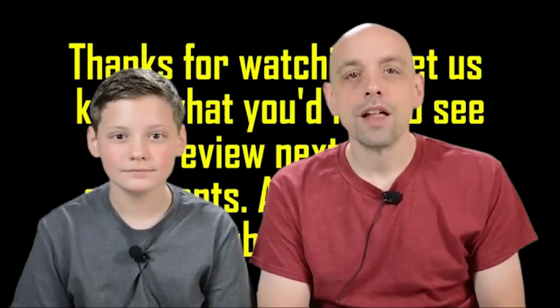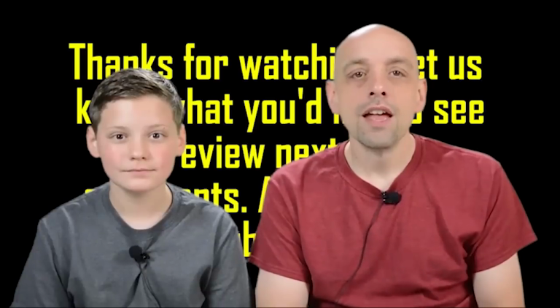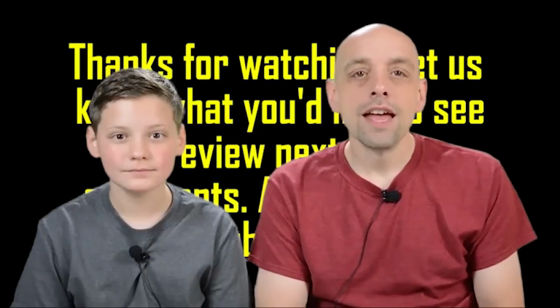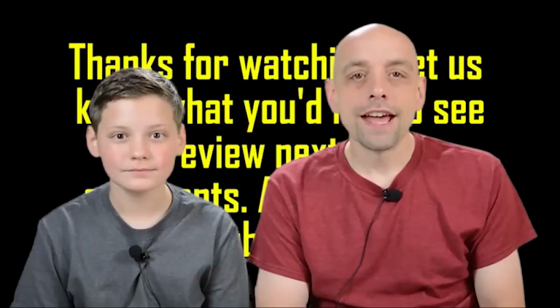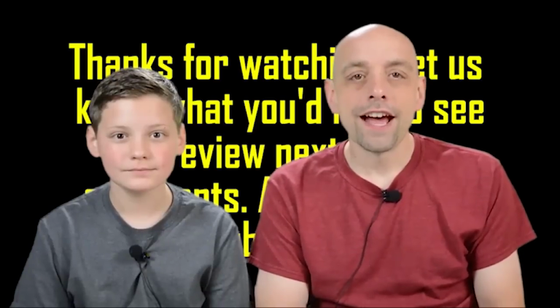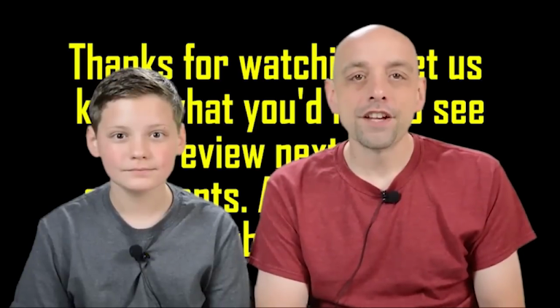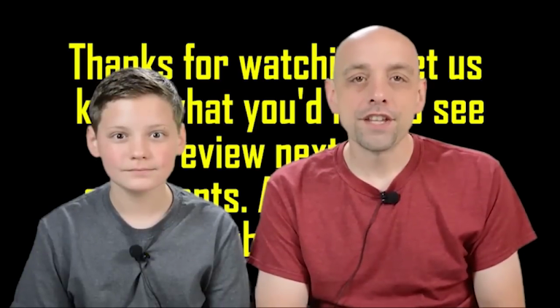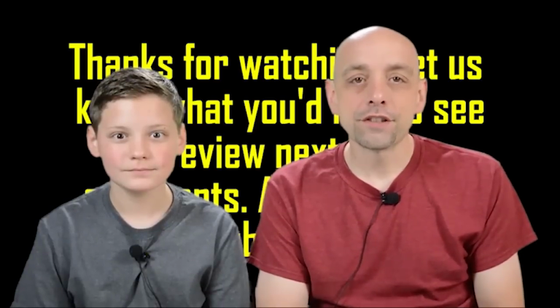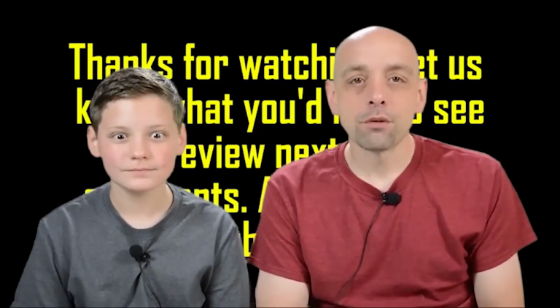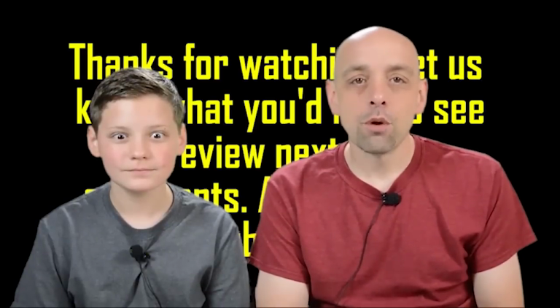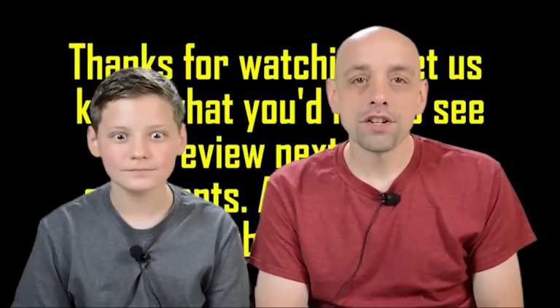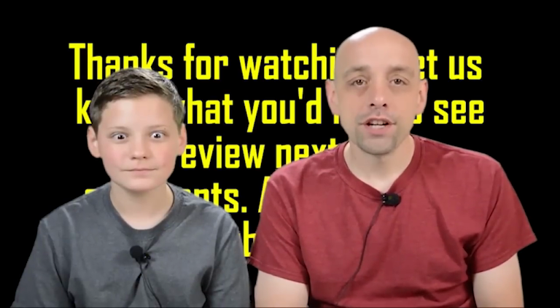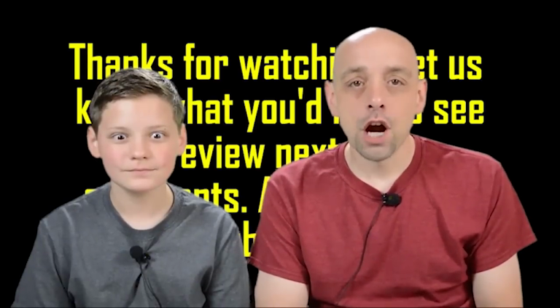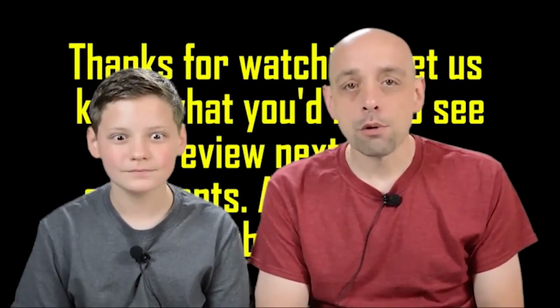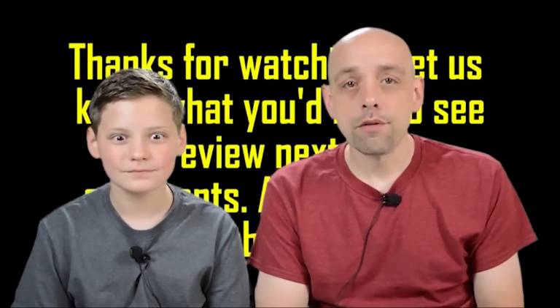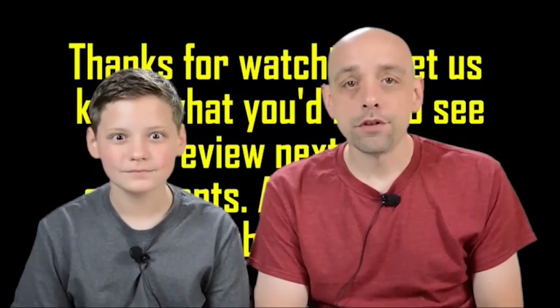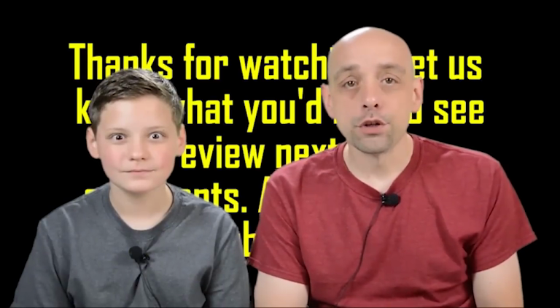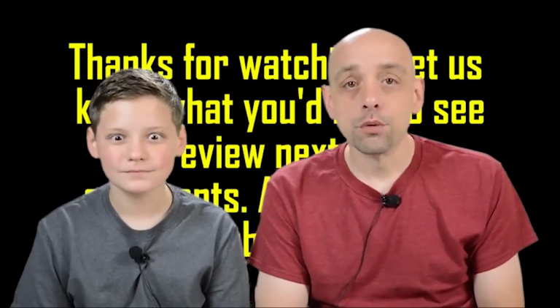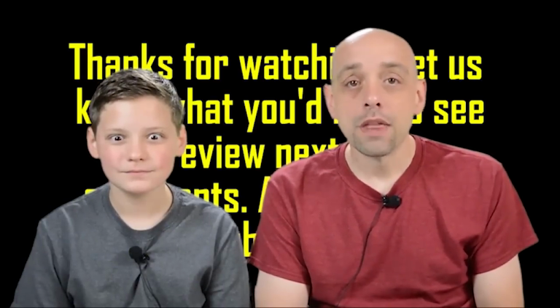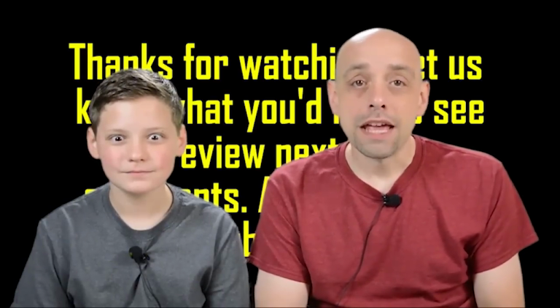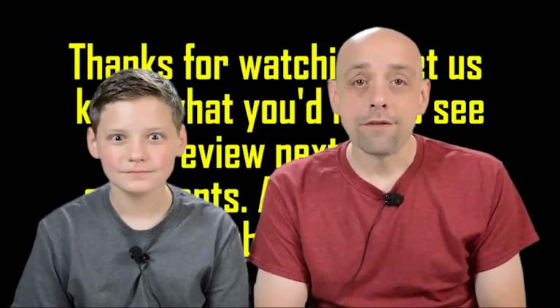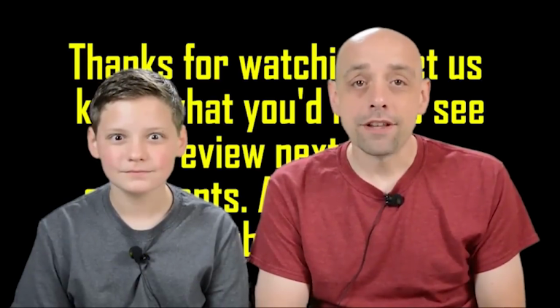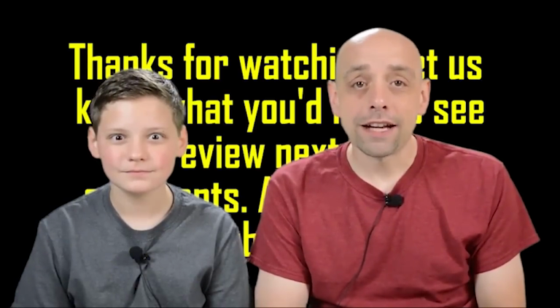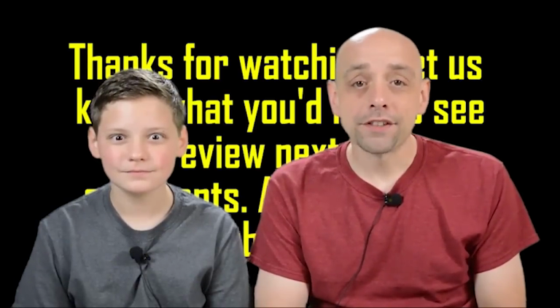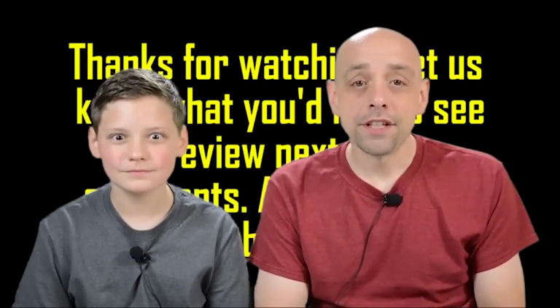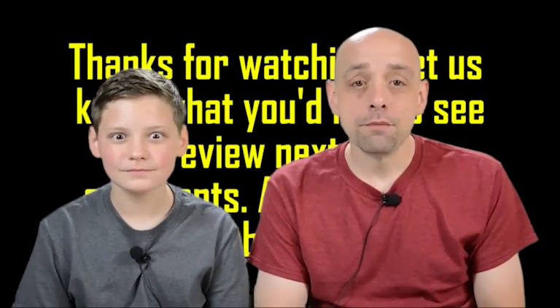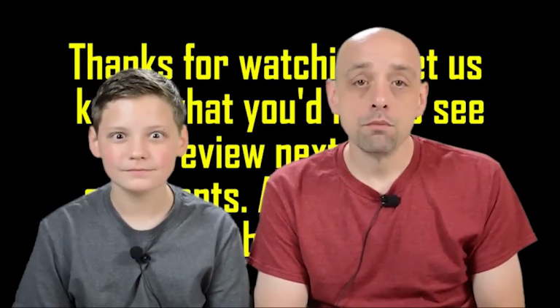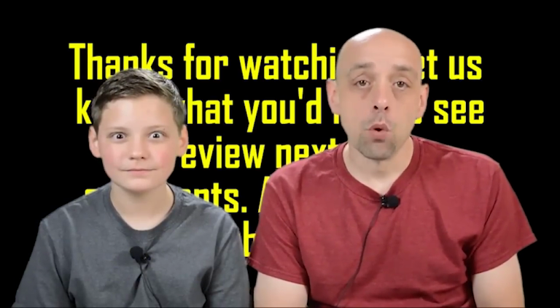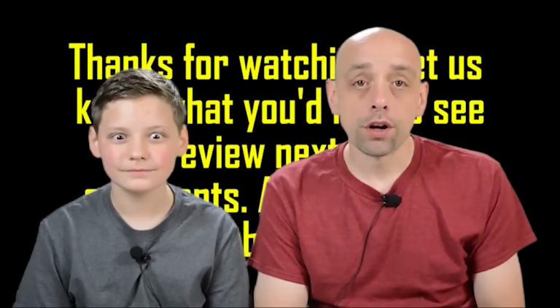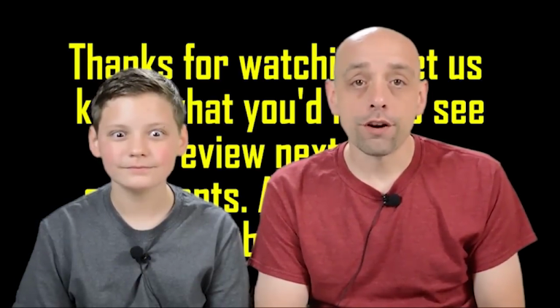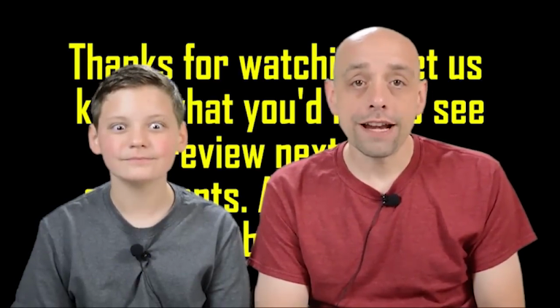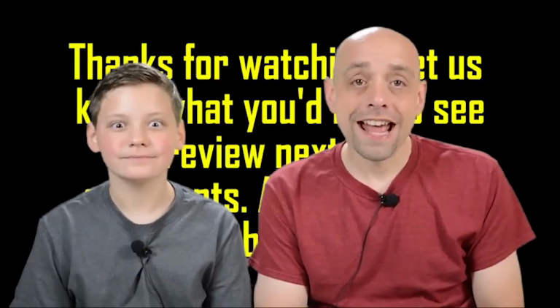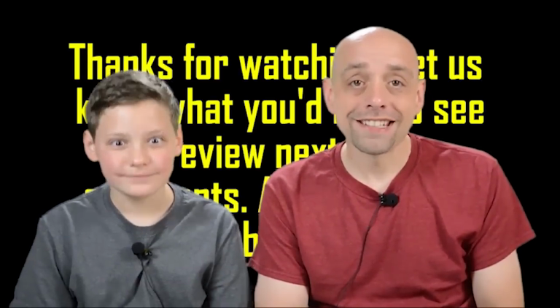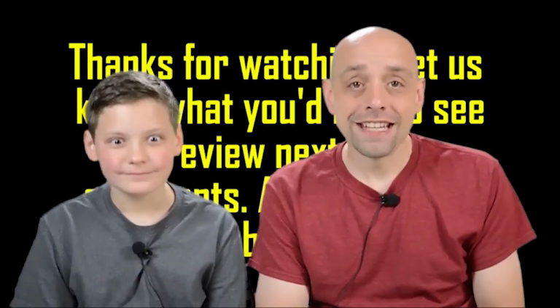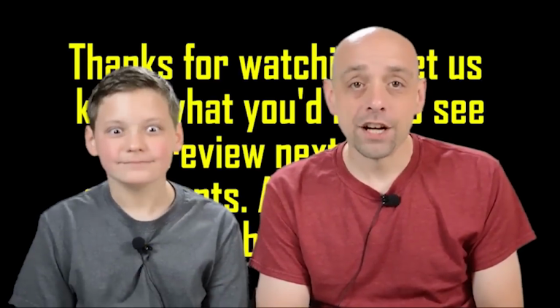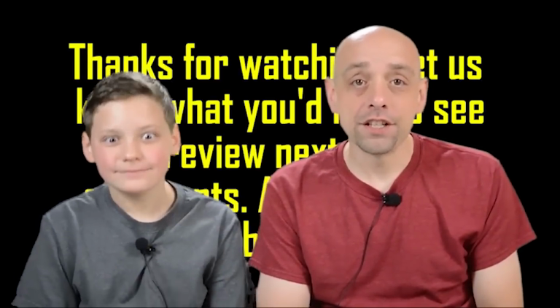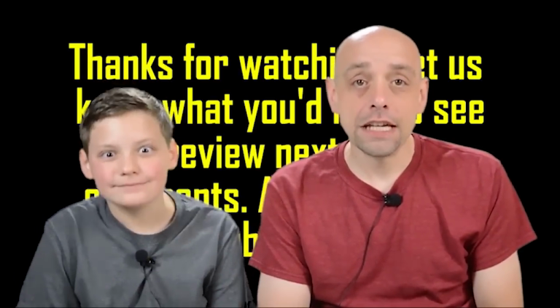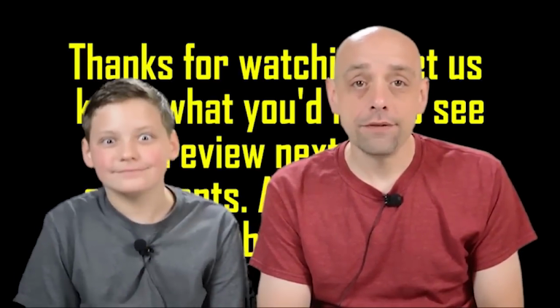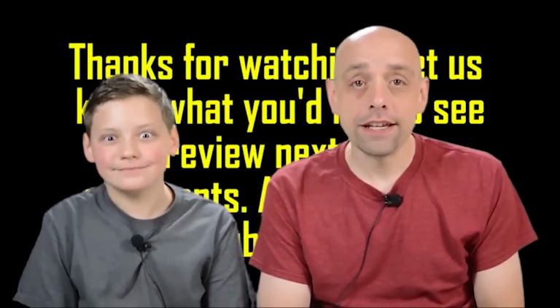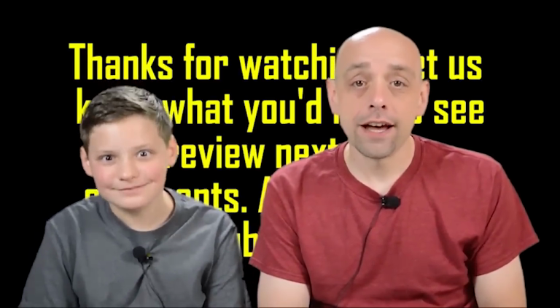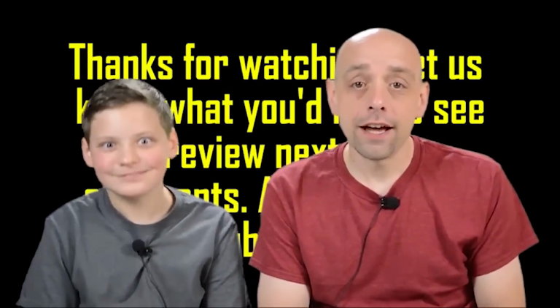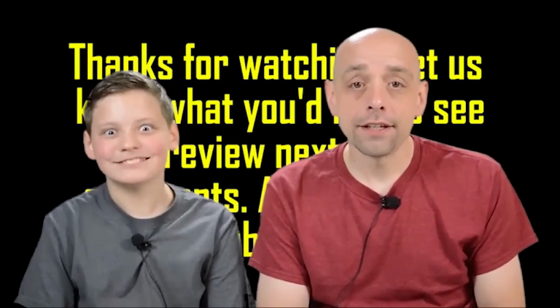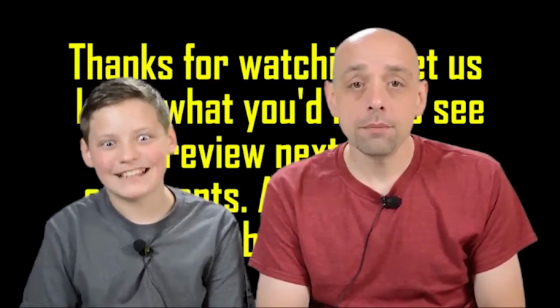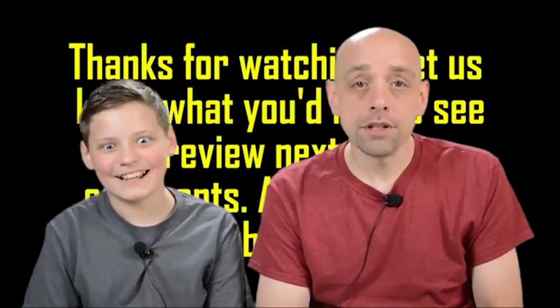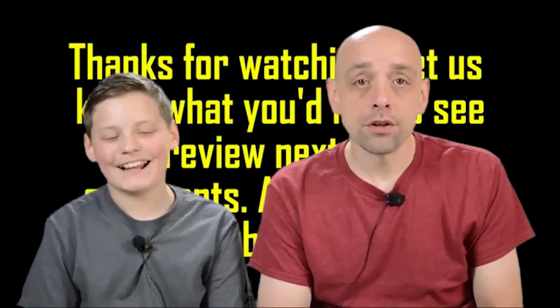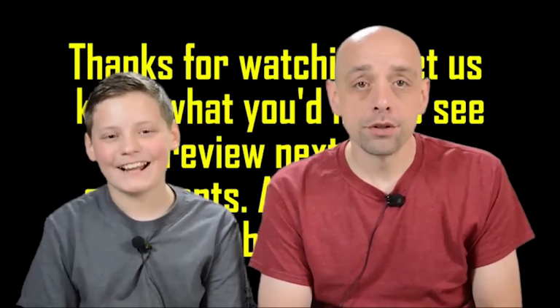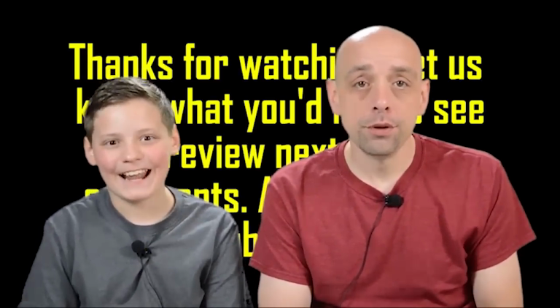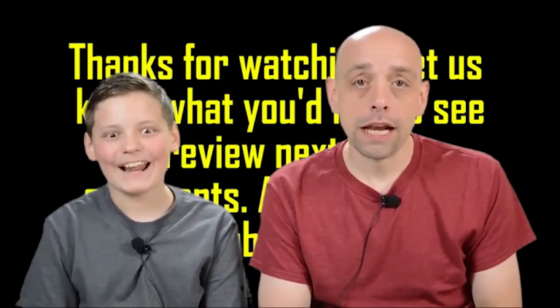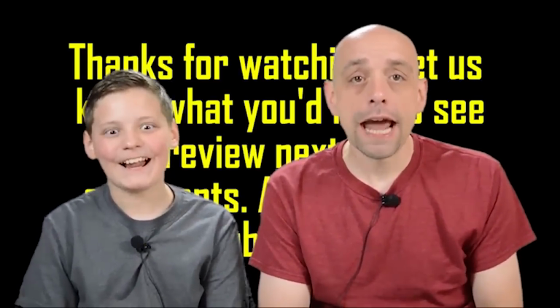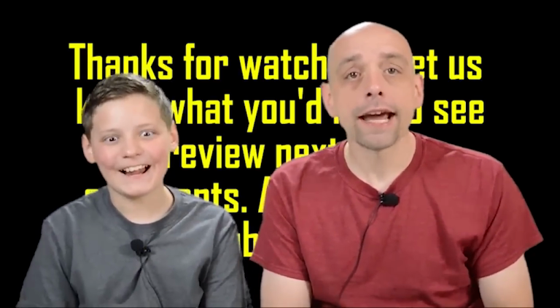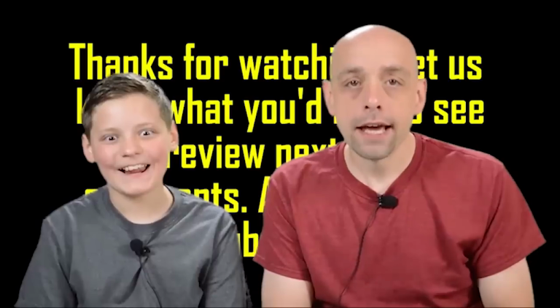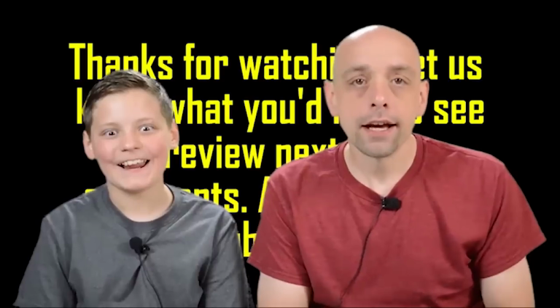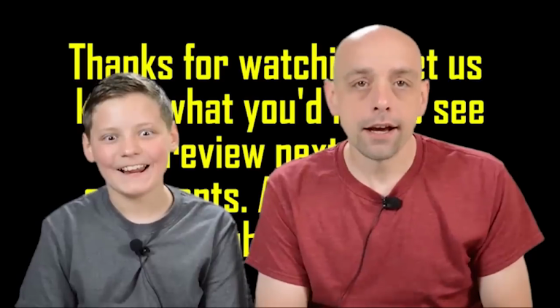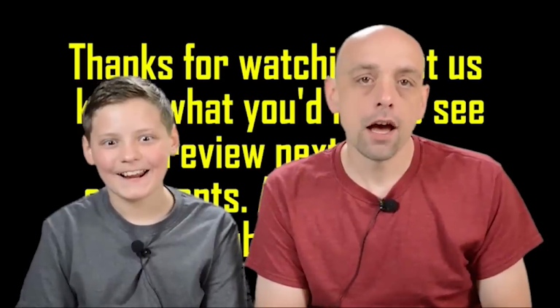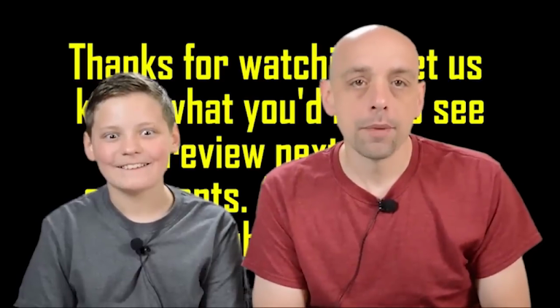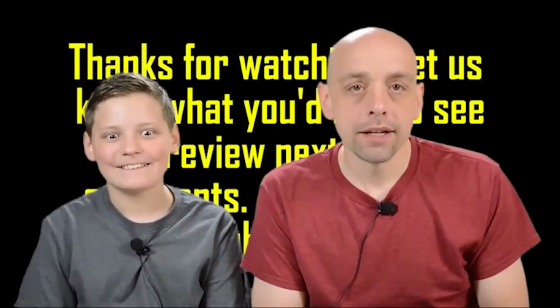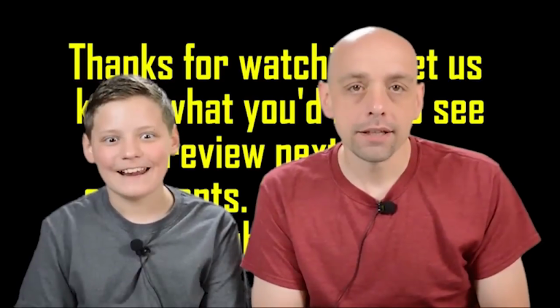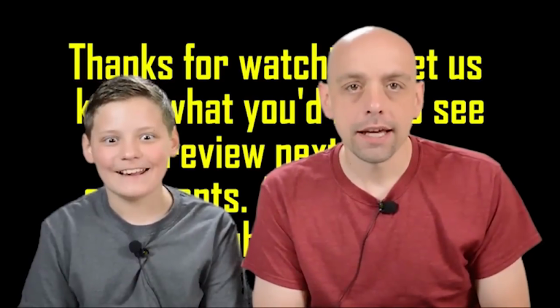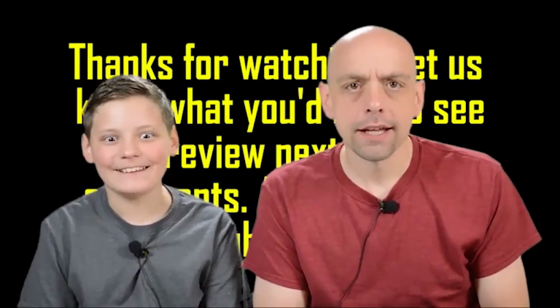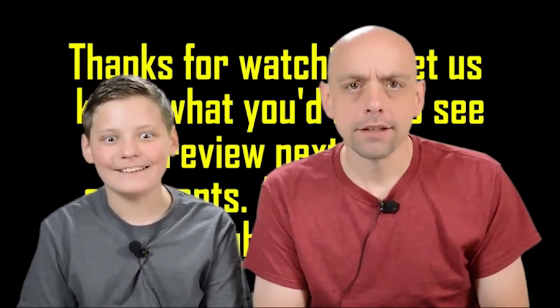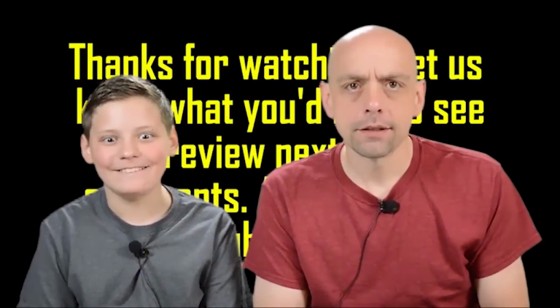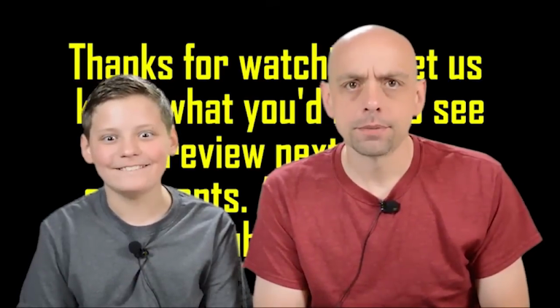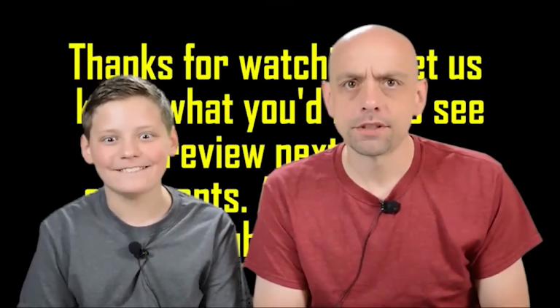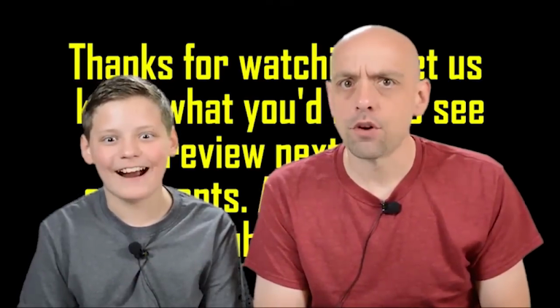Hey guys, thanks for watching our review. If you'd like to see more great As Seen on TV content, be sure to like, comment, and subscribe.